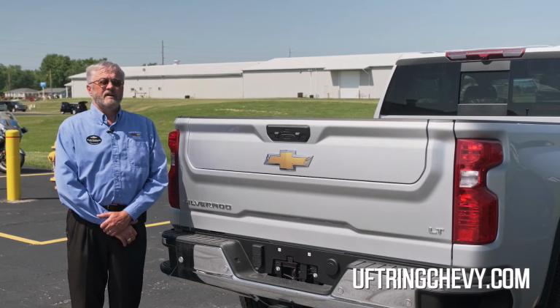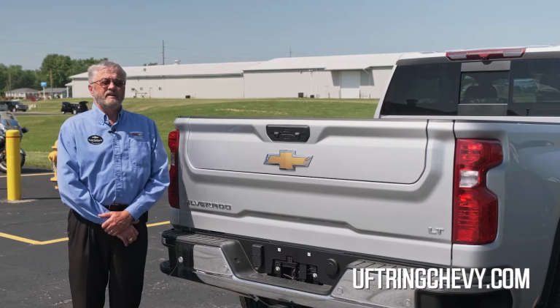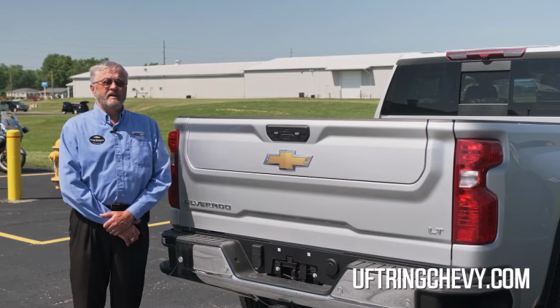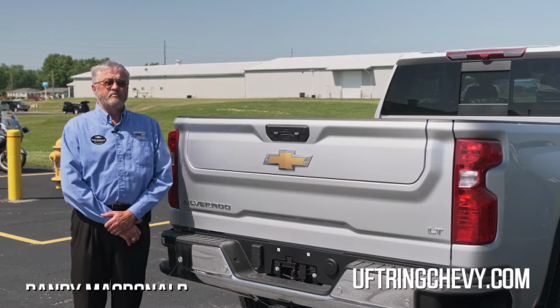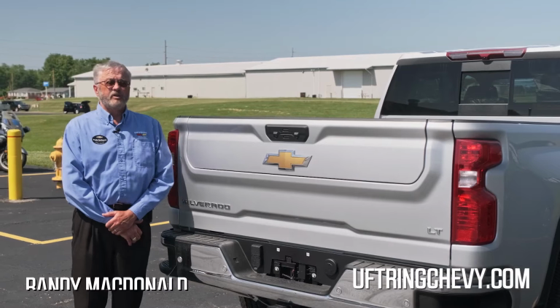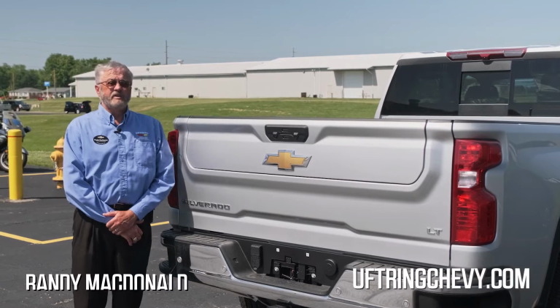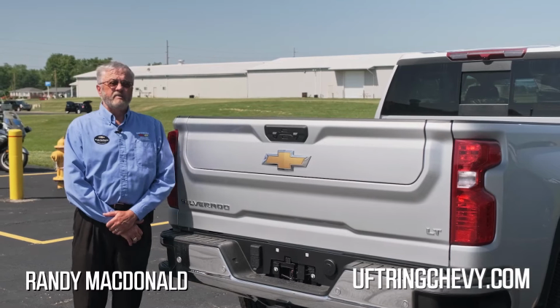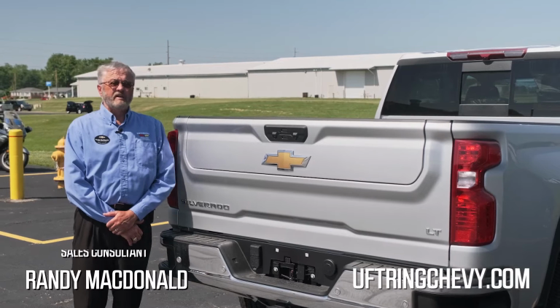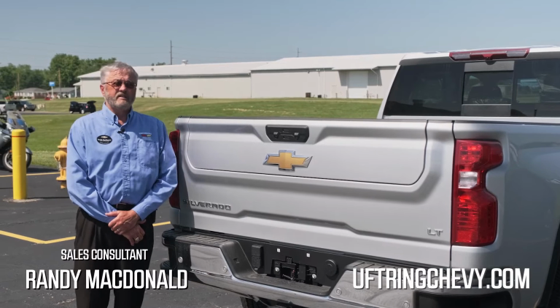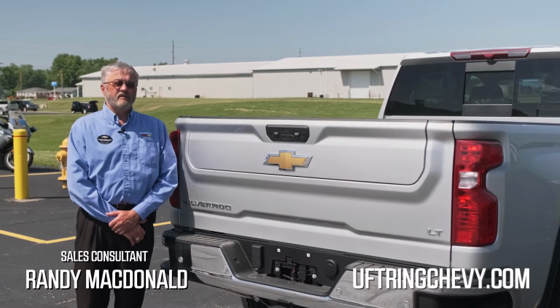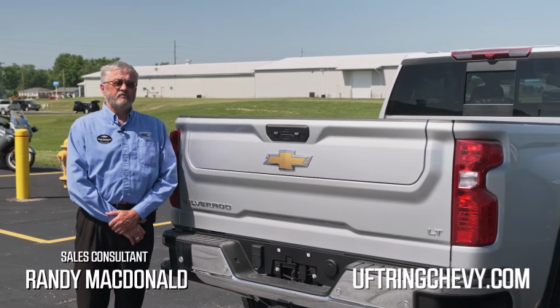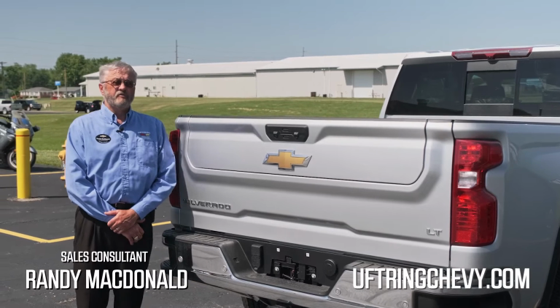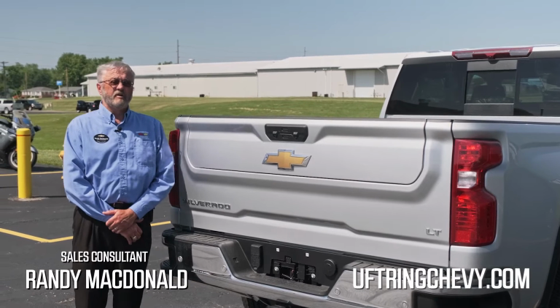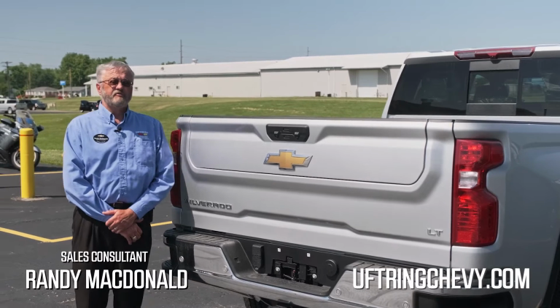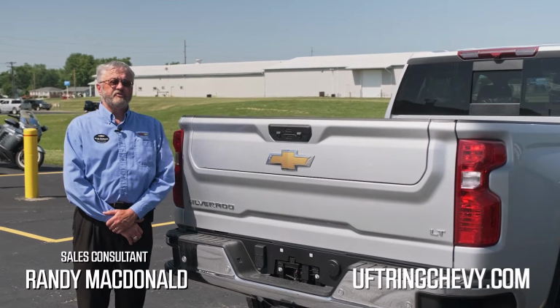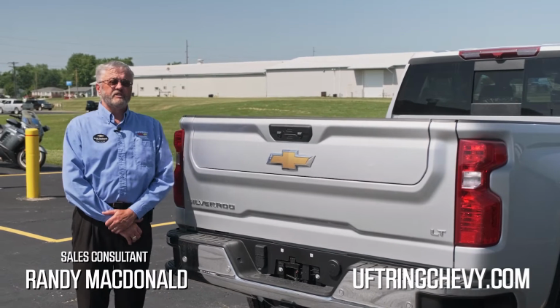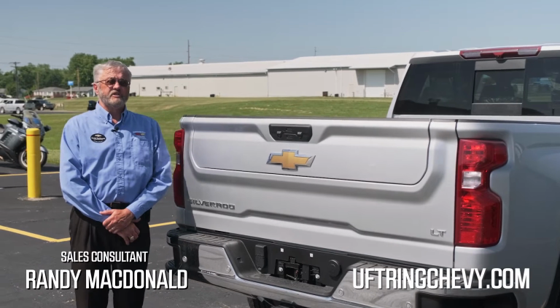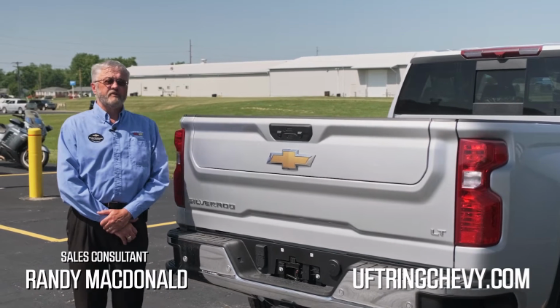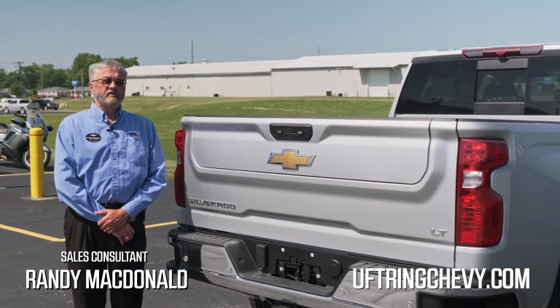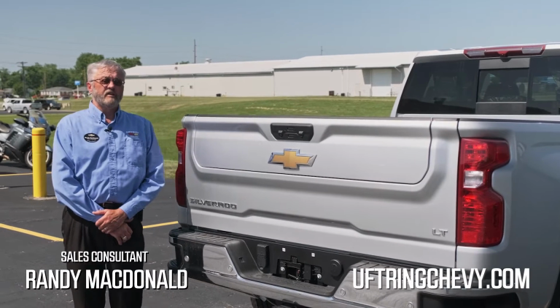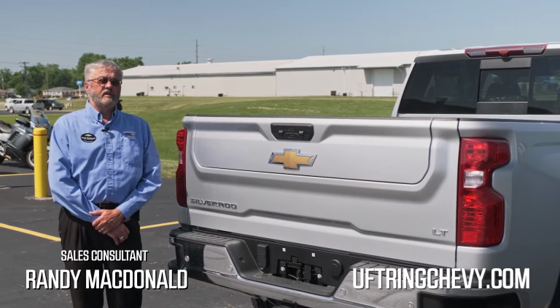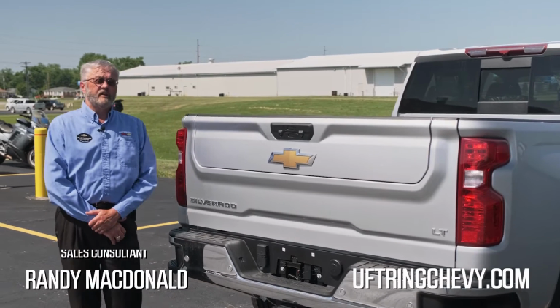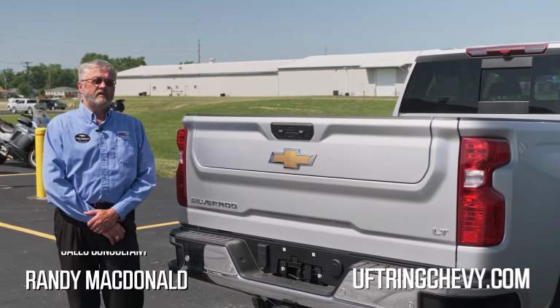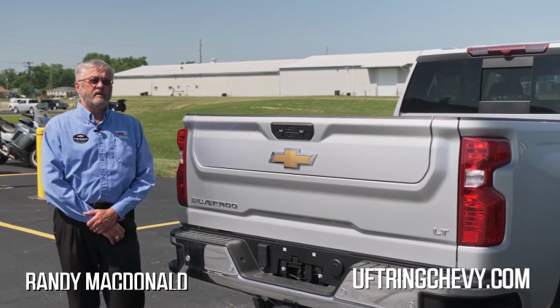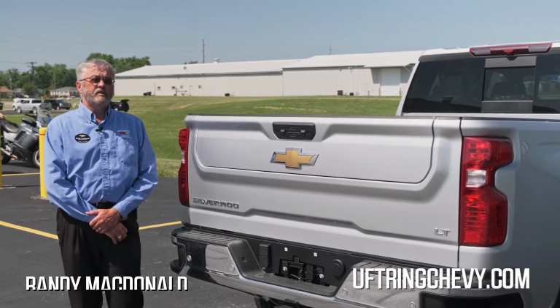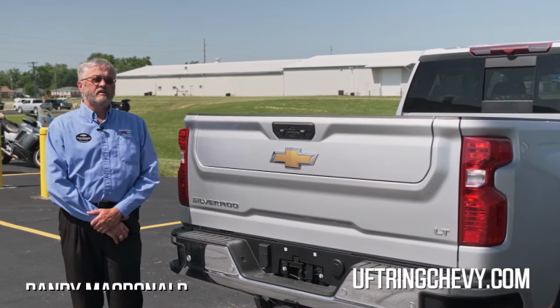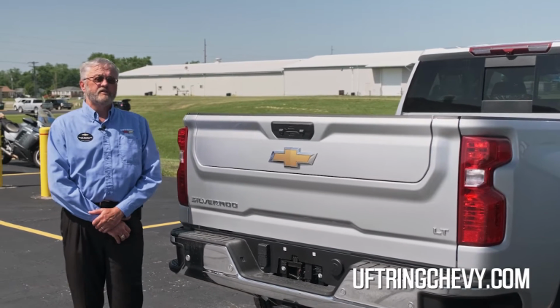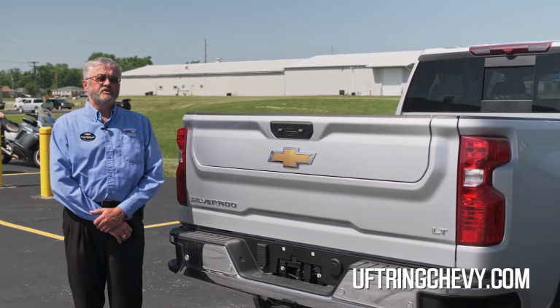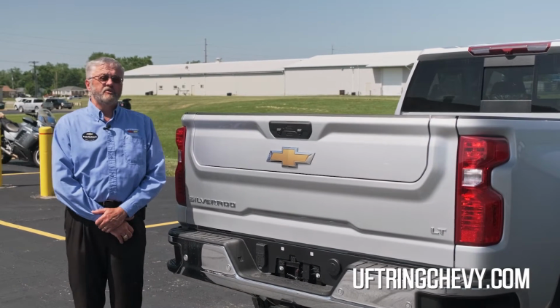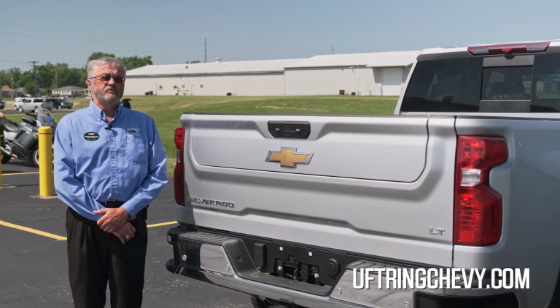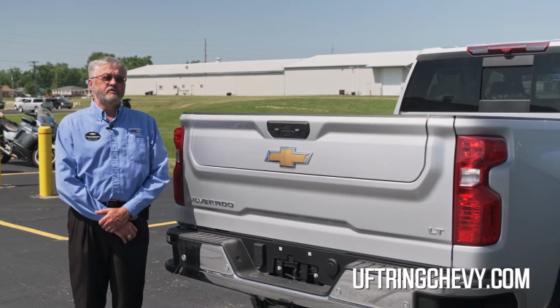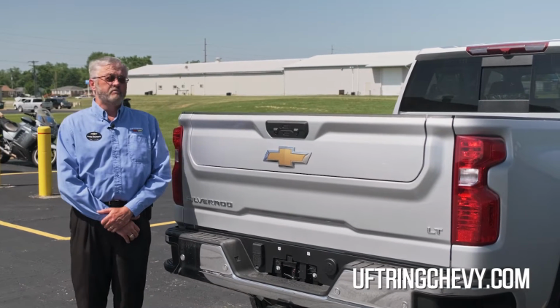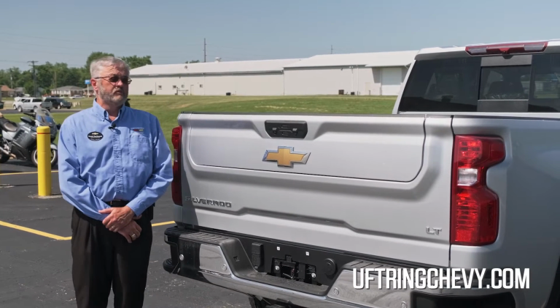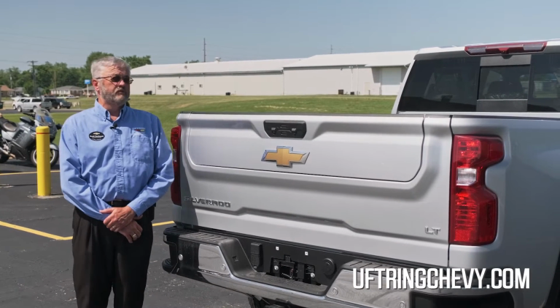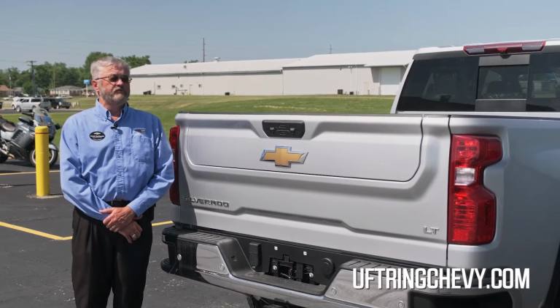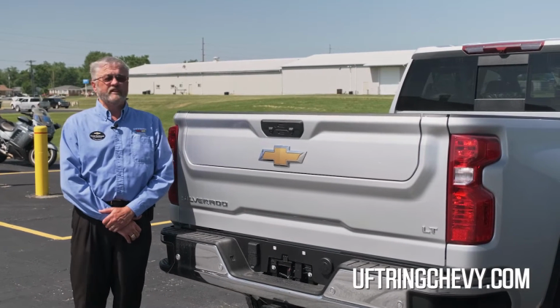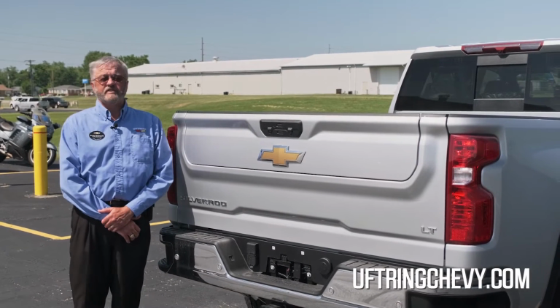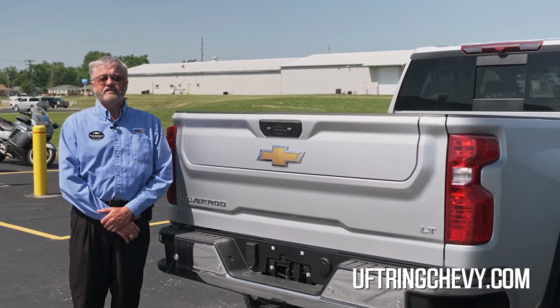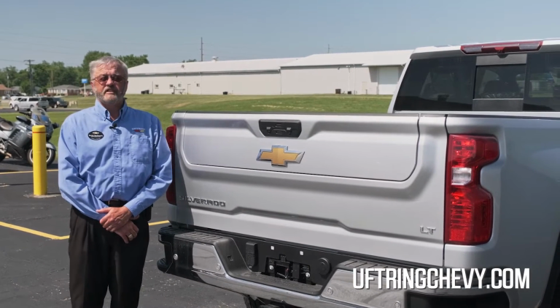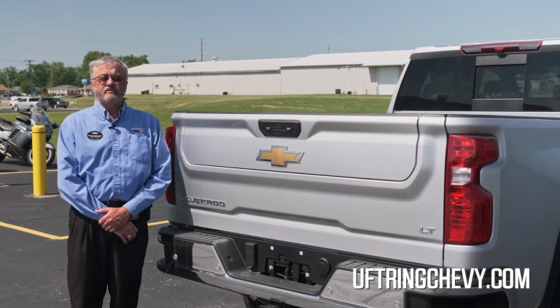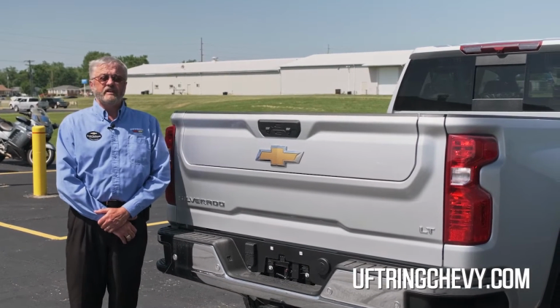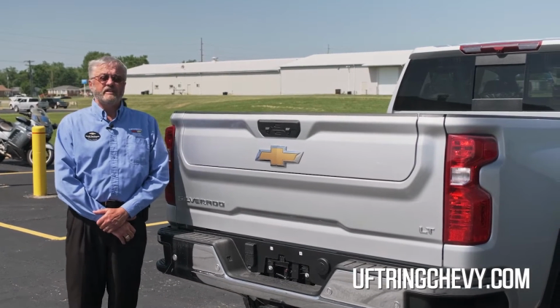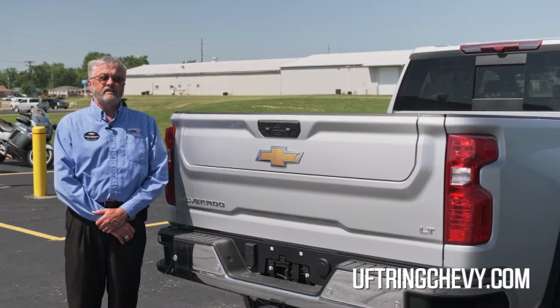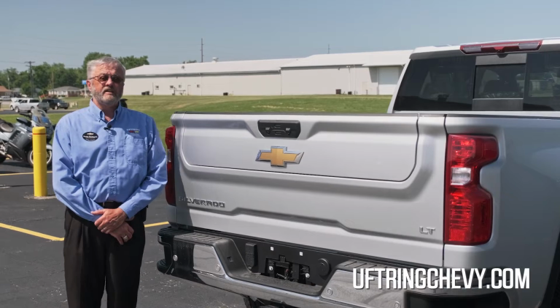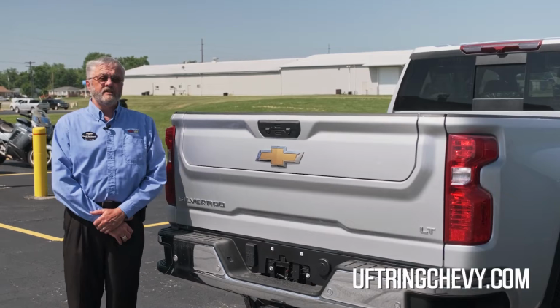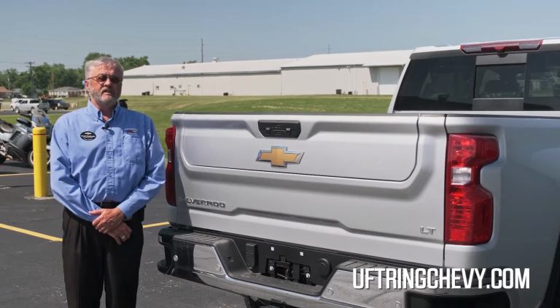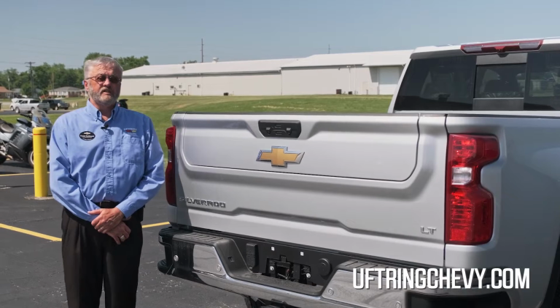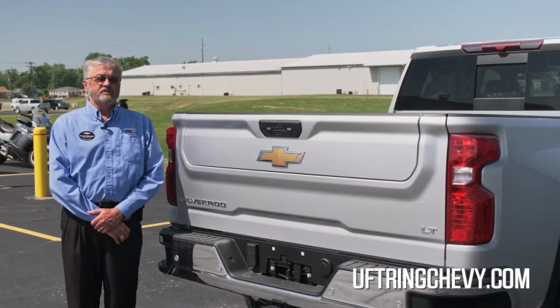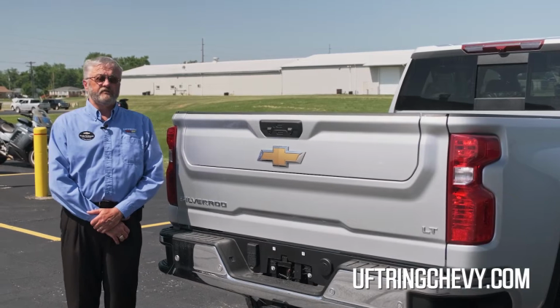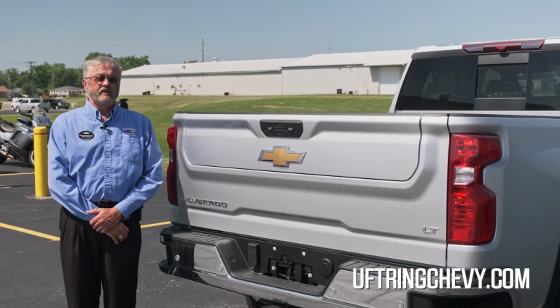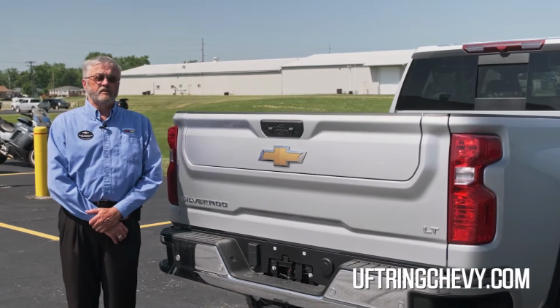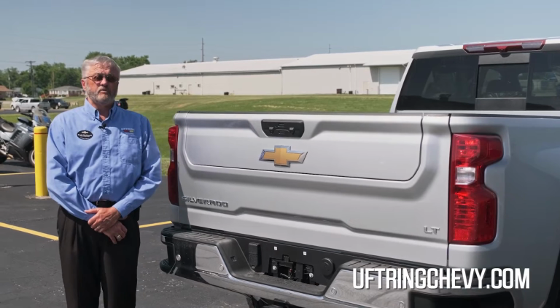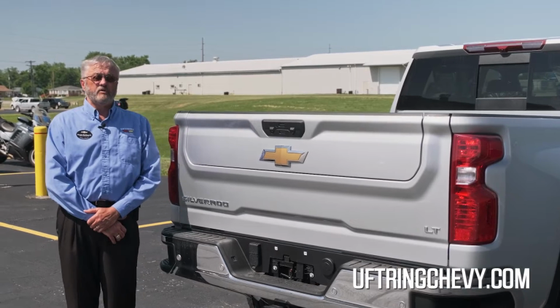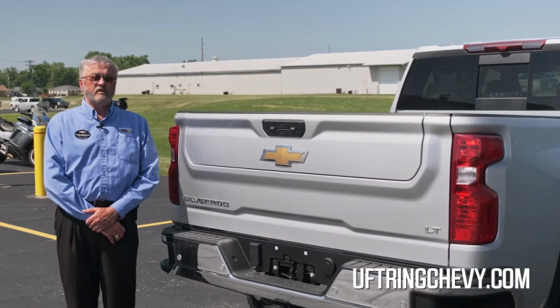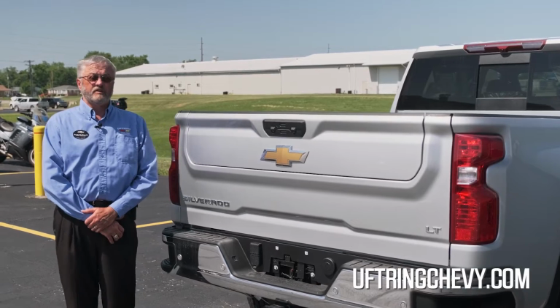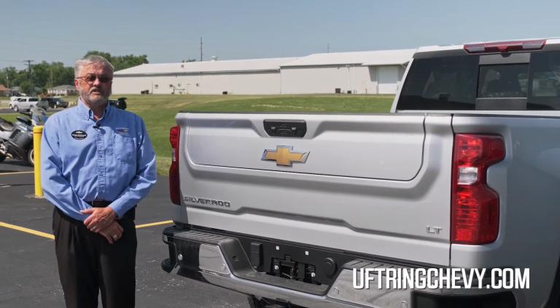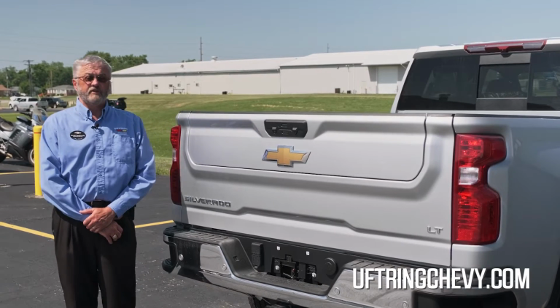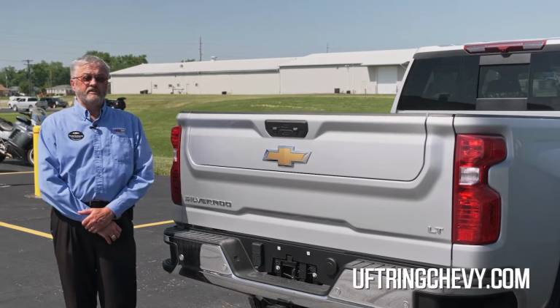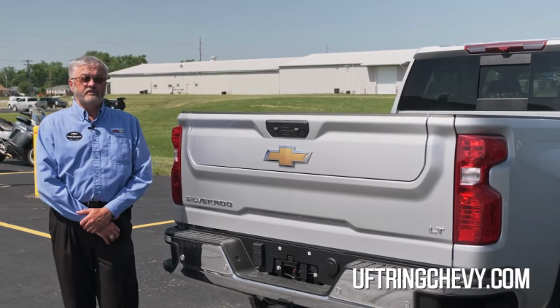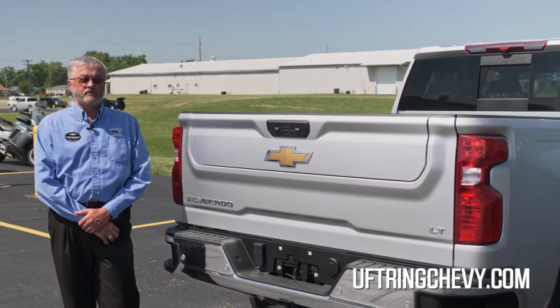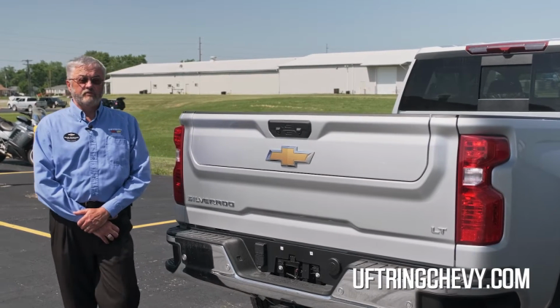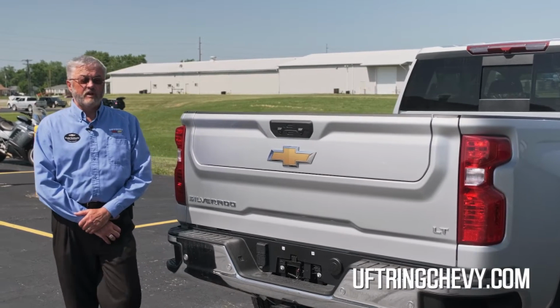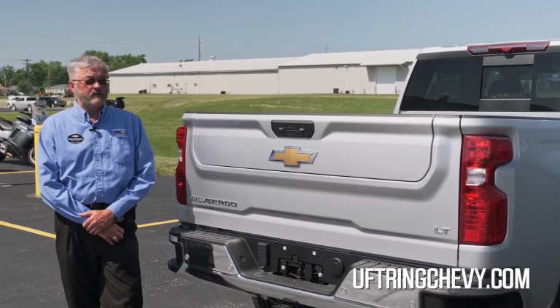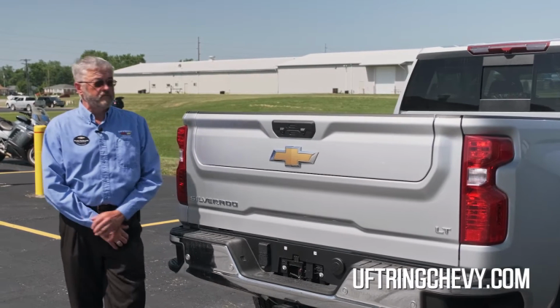Hi, I'm Randy MacDonald from Uftrain Chevrolet, and I'm going to show you the Multi-Flex tailgate that is available on the Chevy Silverado.